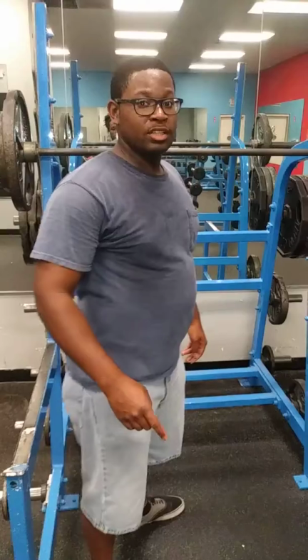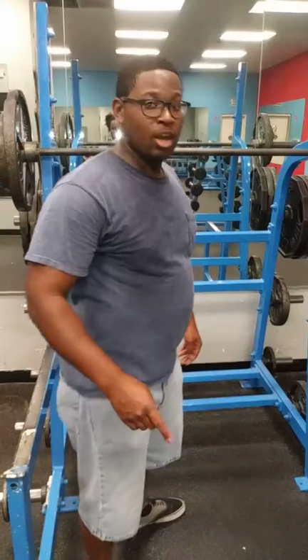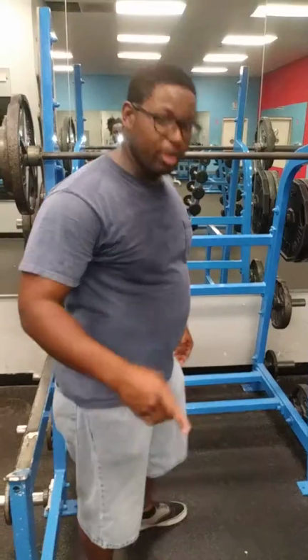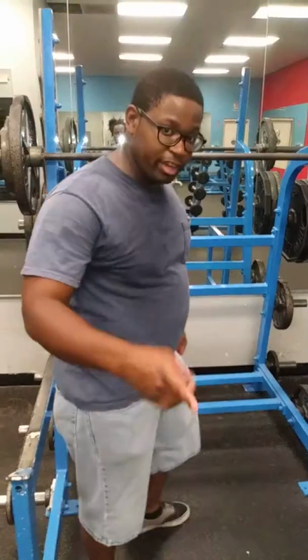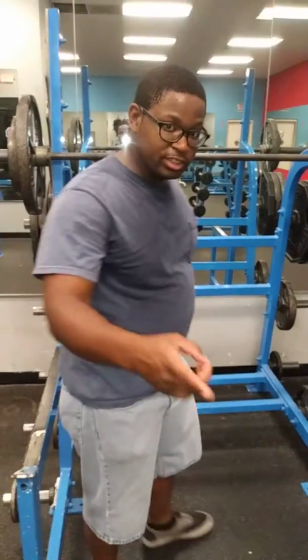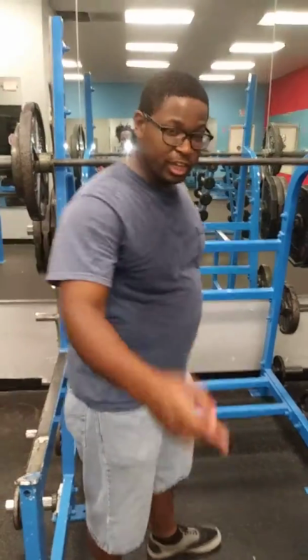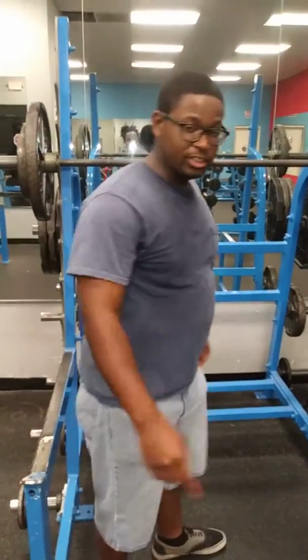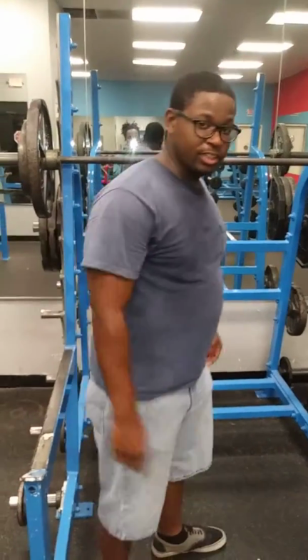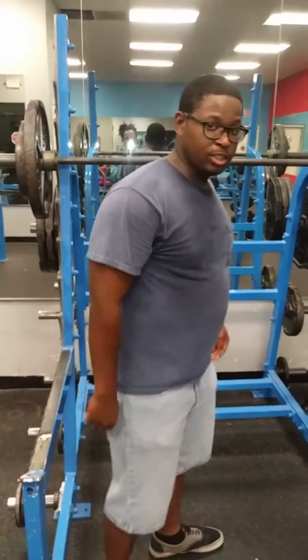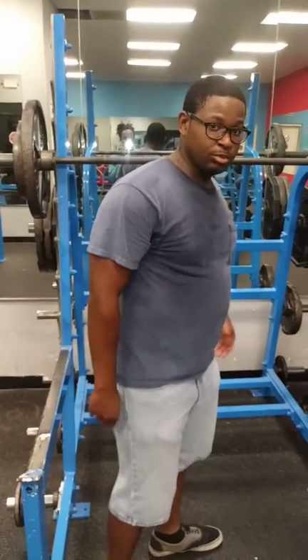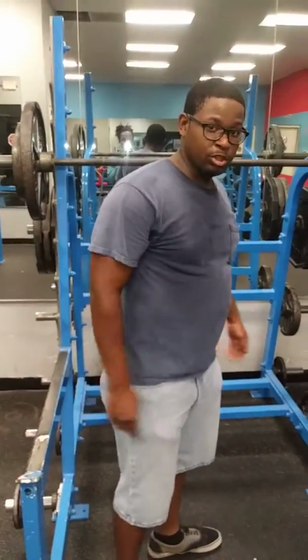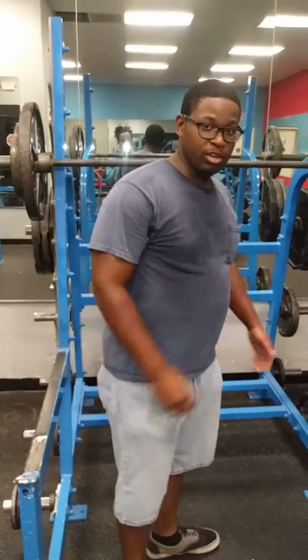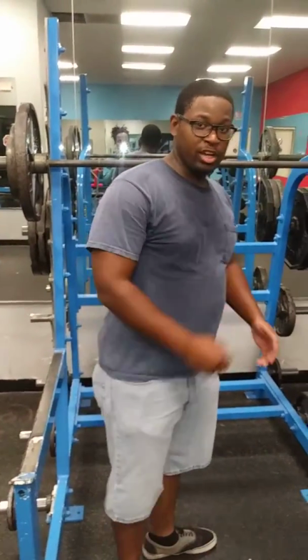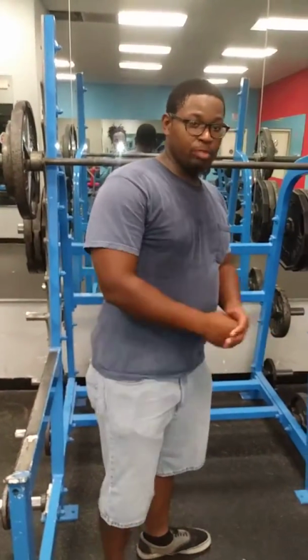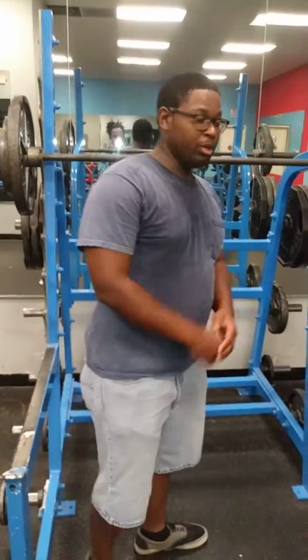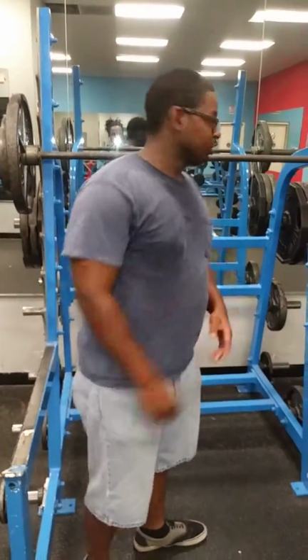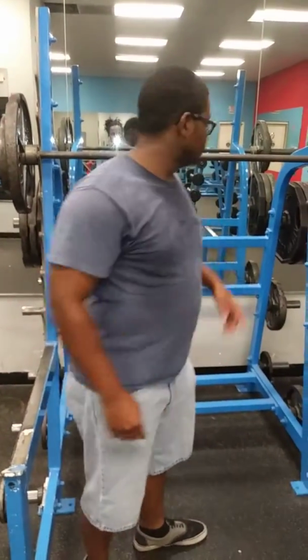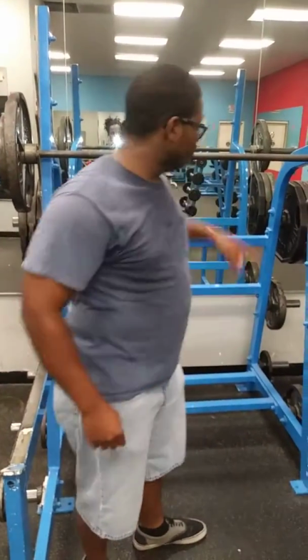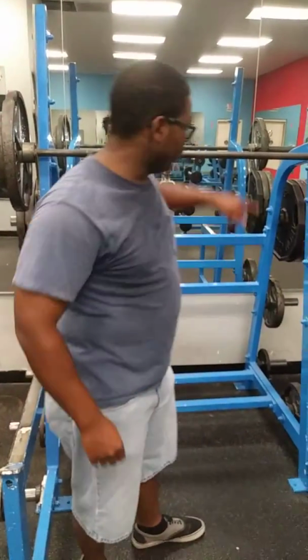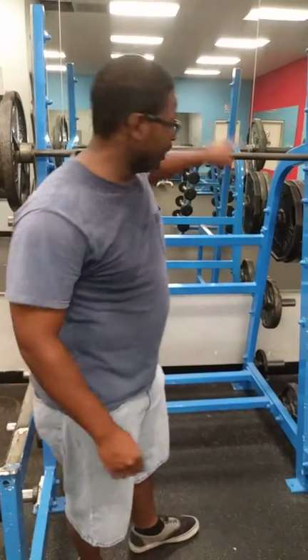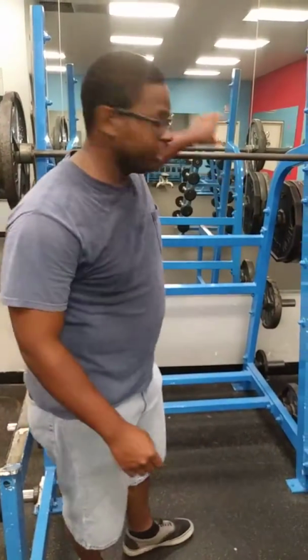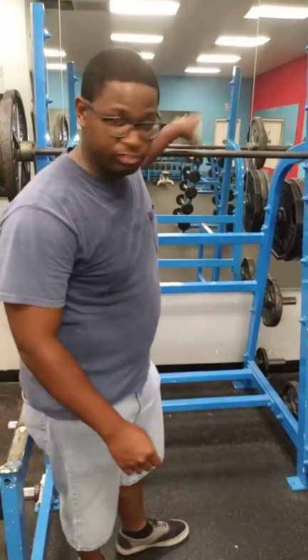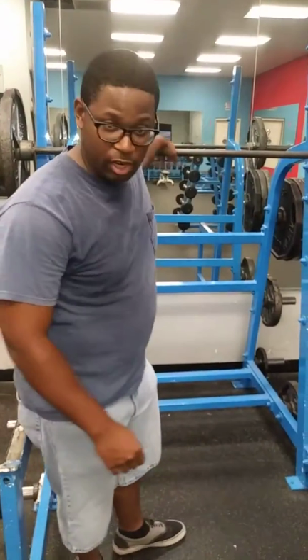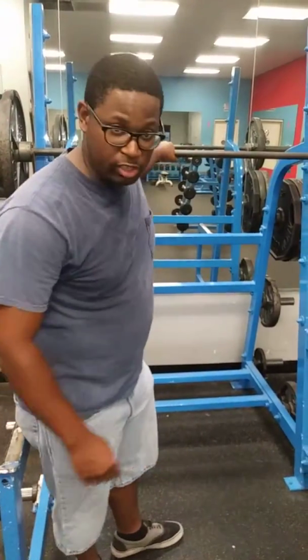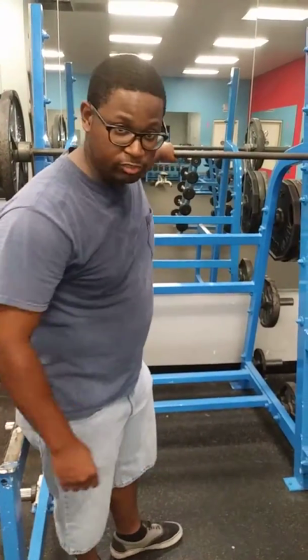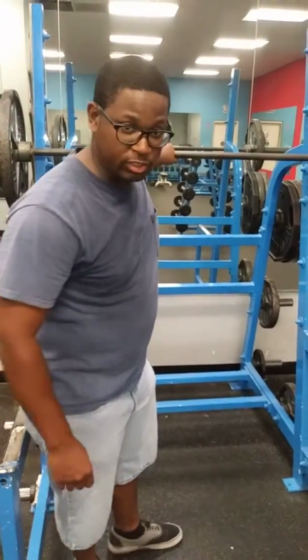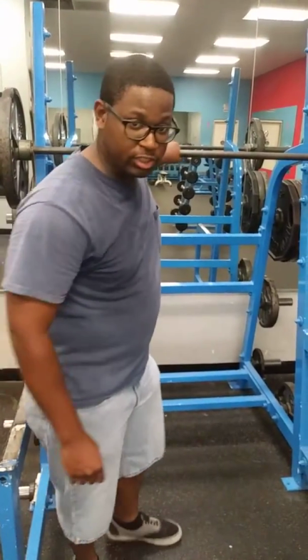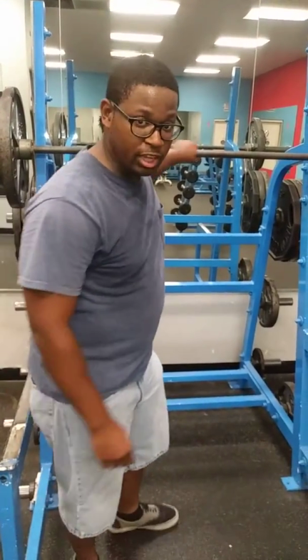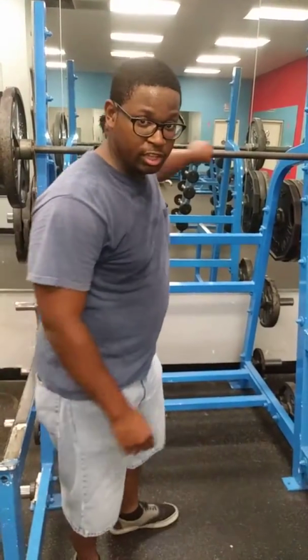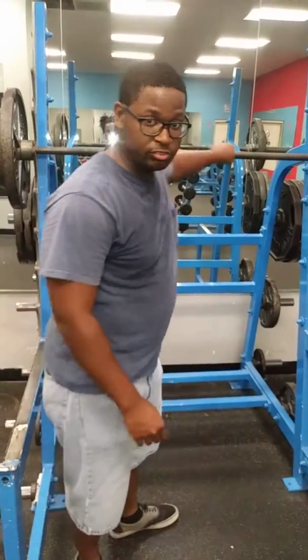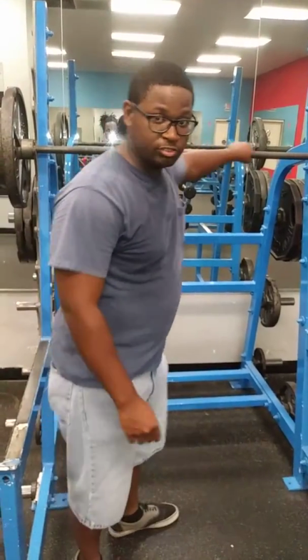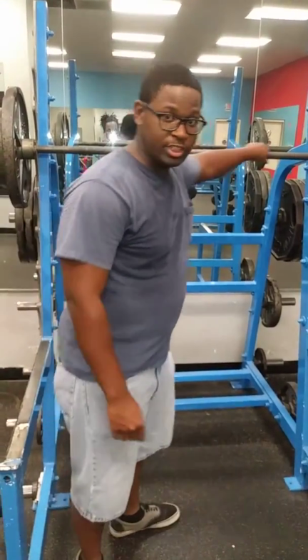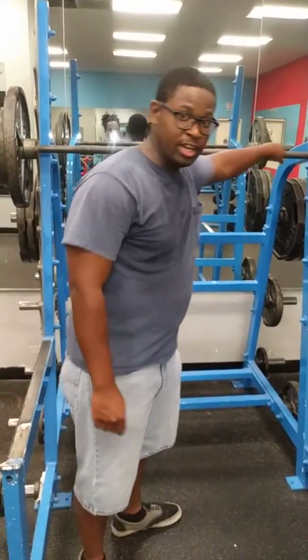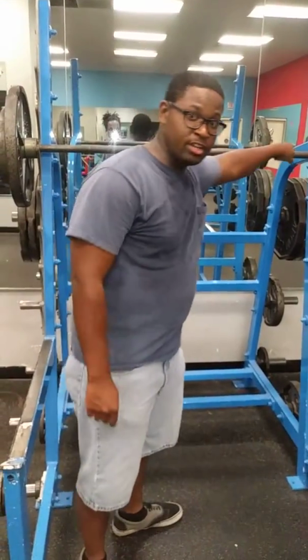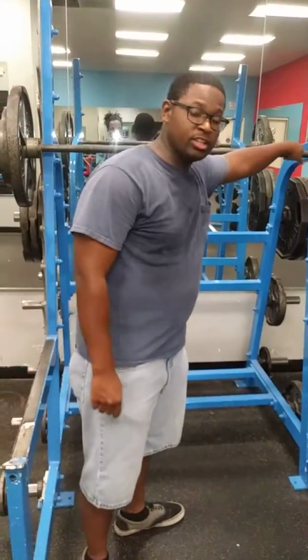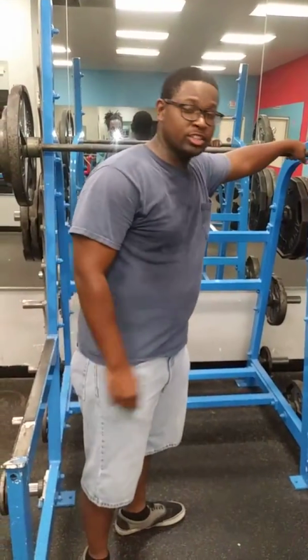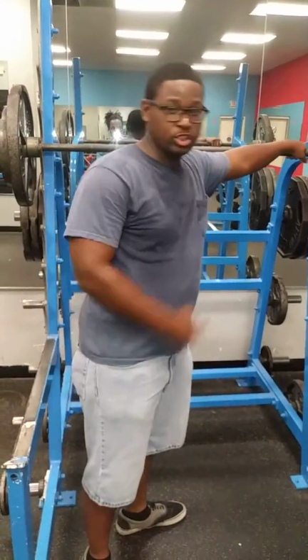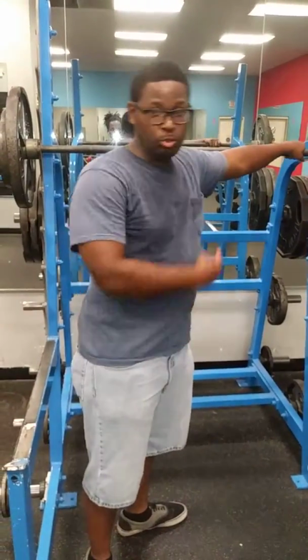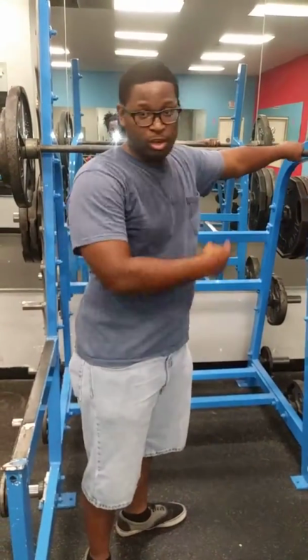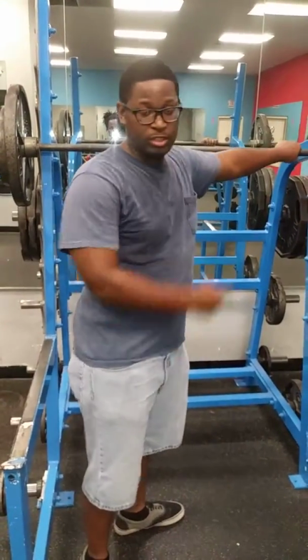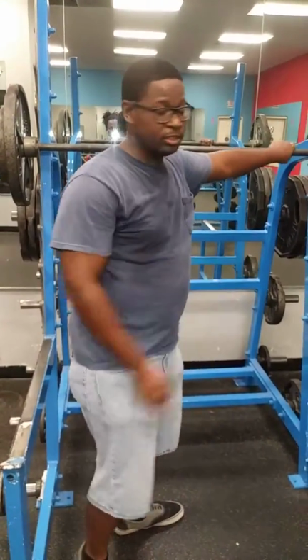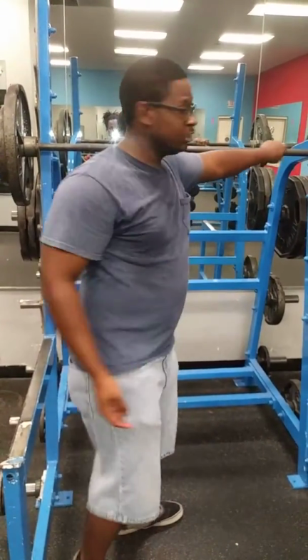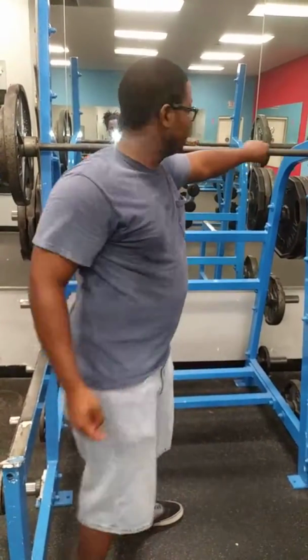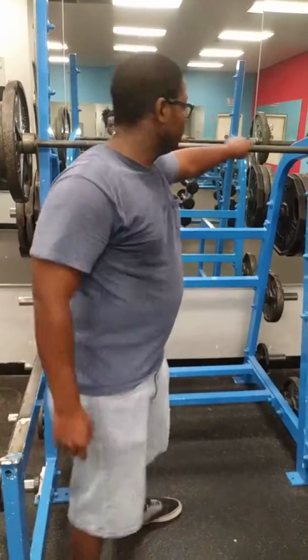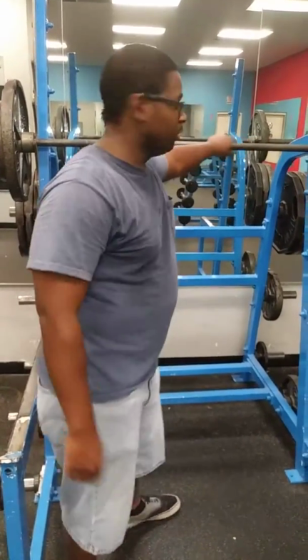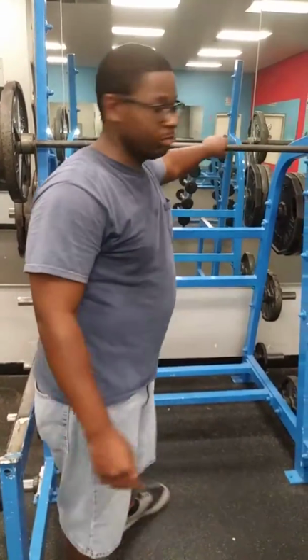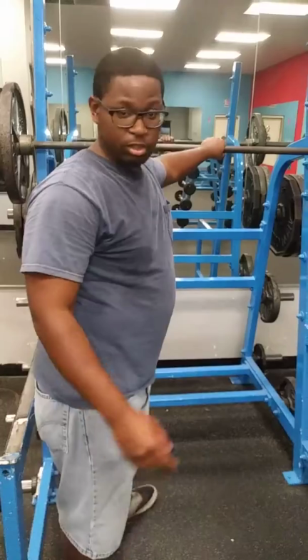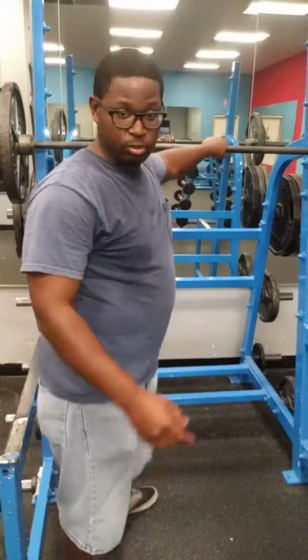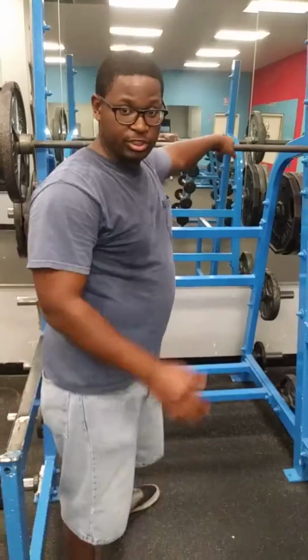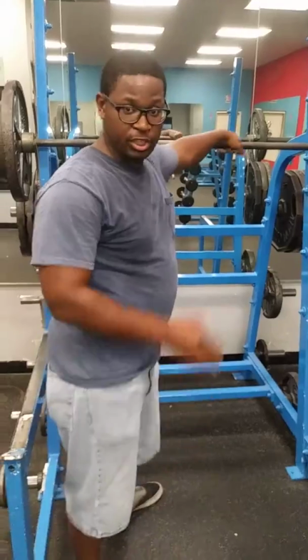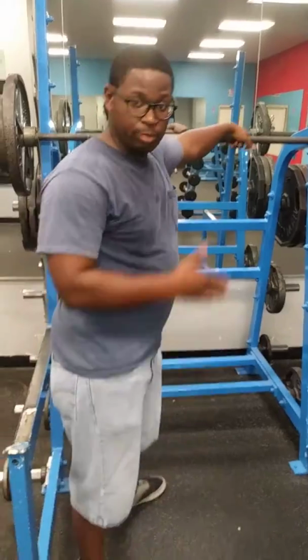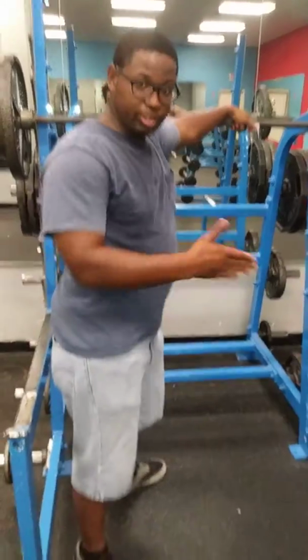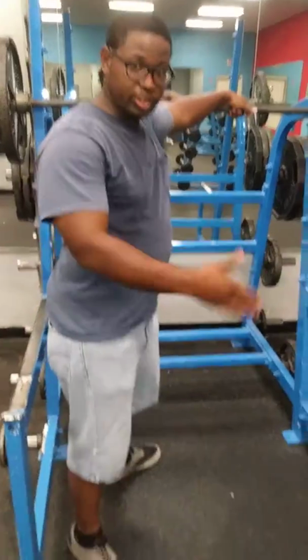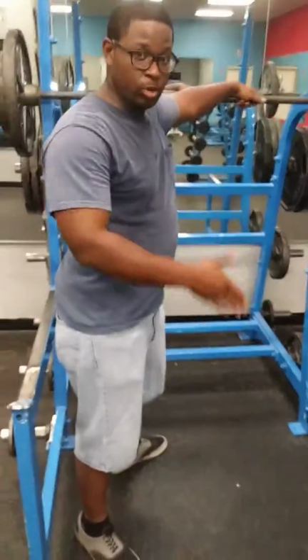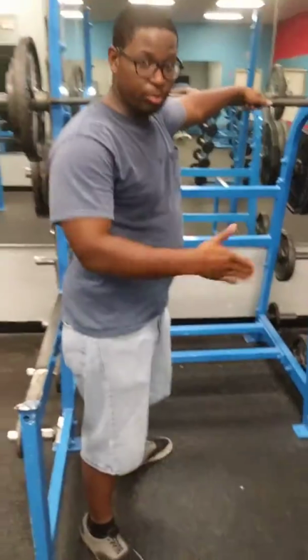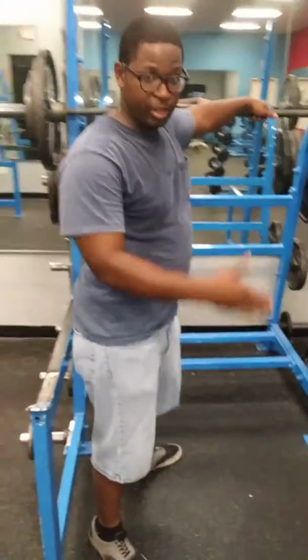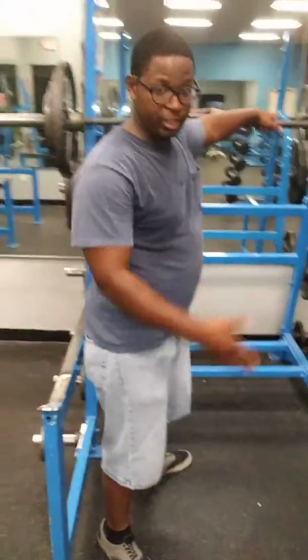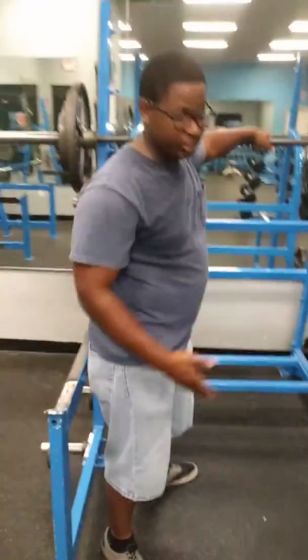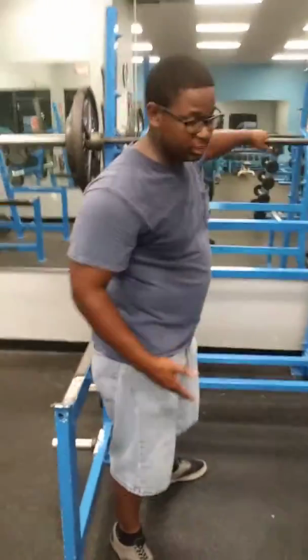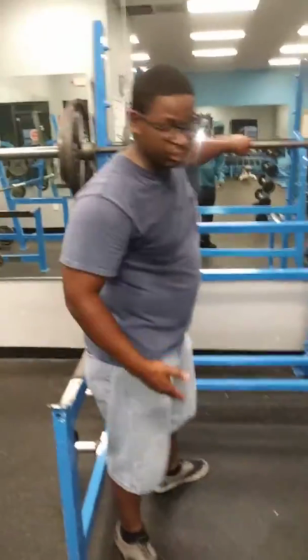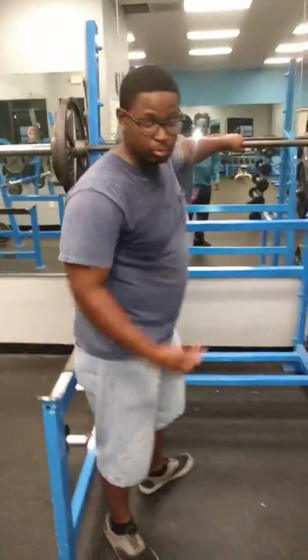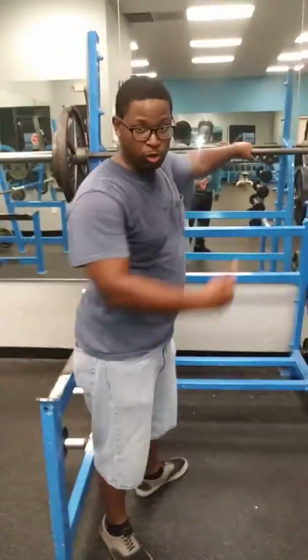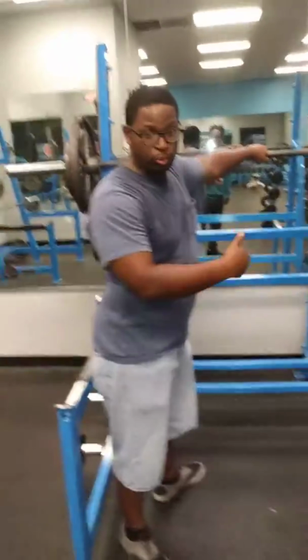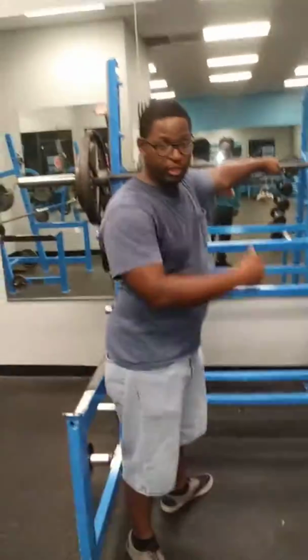Oh hey, this is AJ Simso again. I'm about to do 185, a set of 10 squat. I'm going to do this a little bit slower pace because there's more weight.